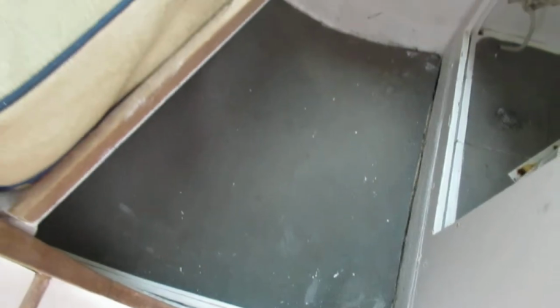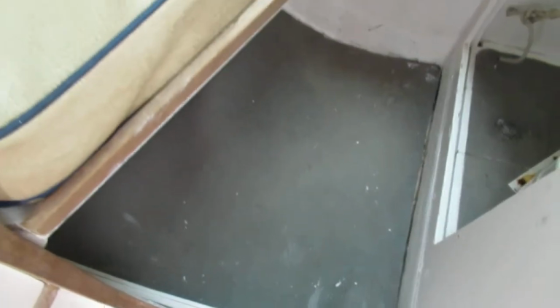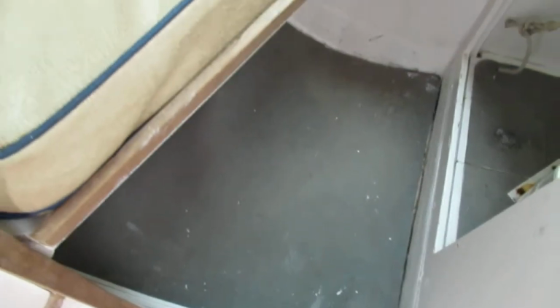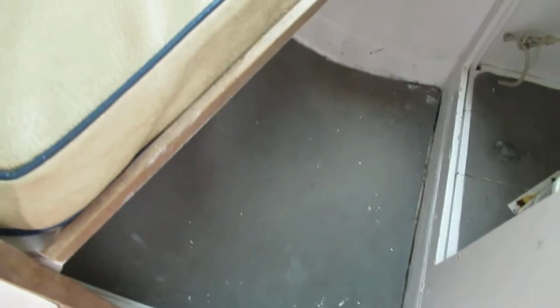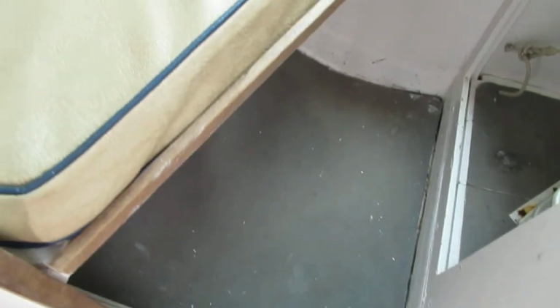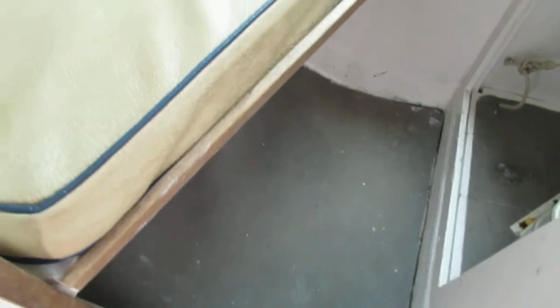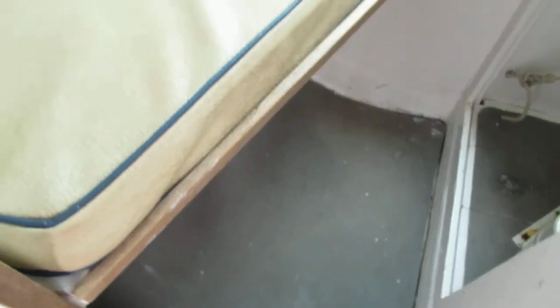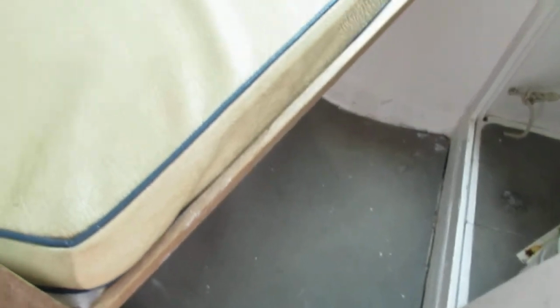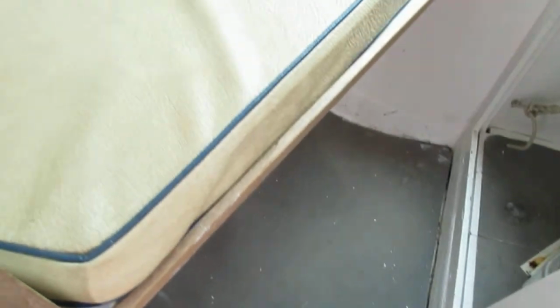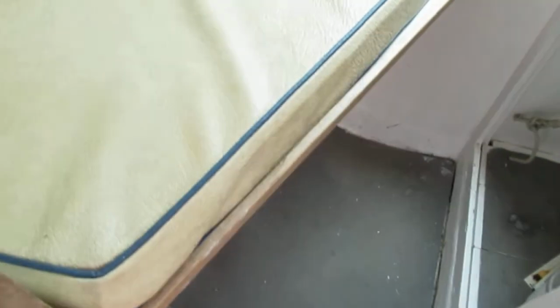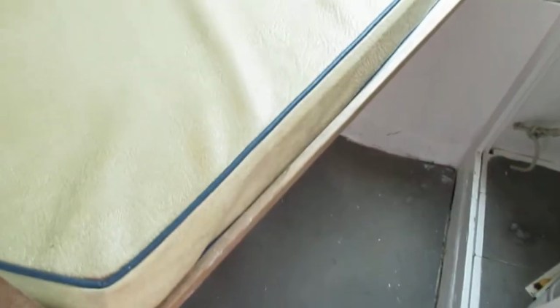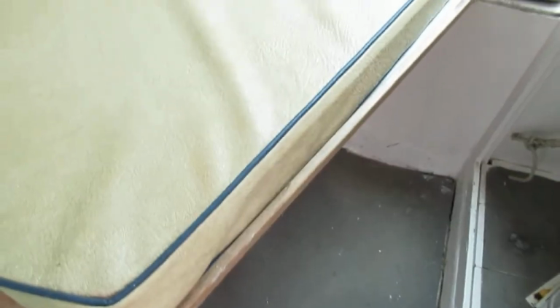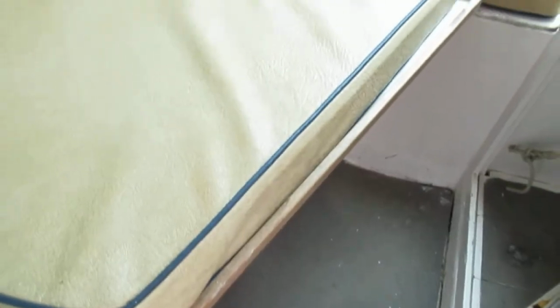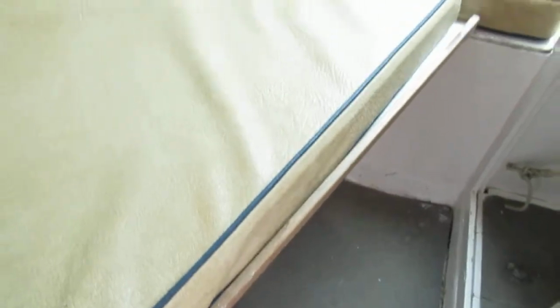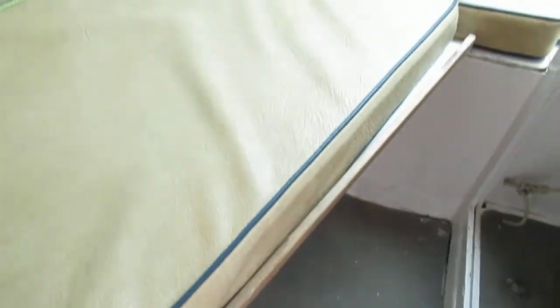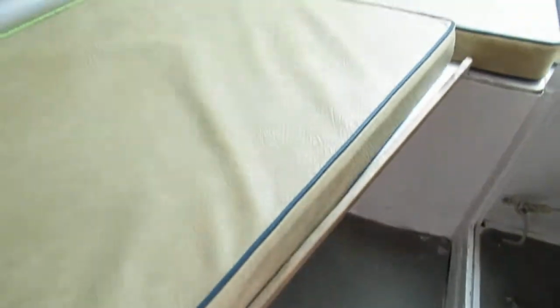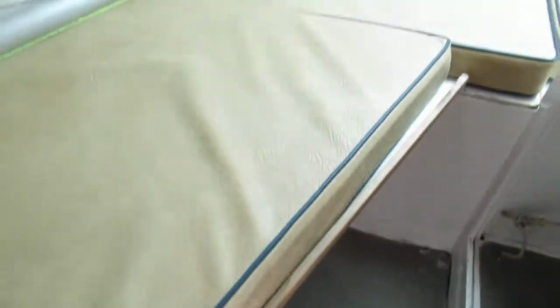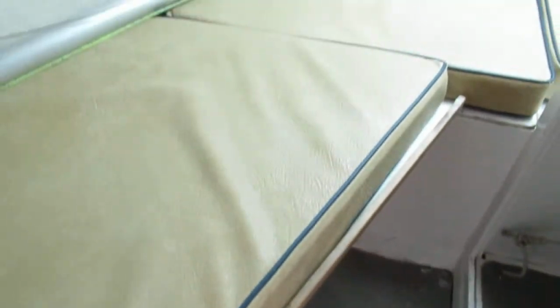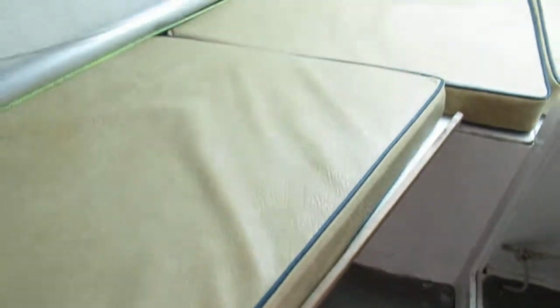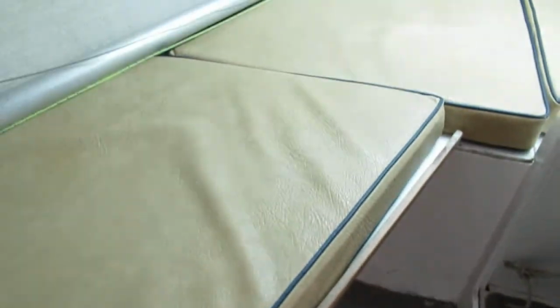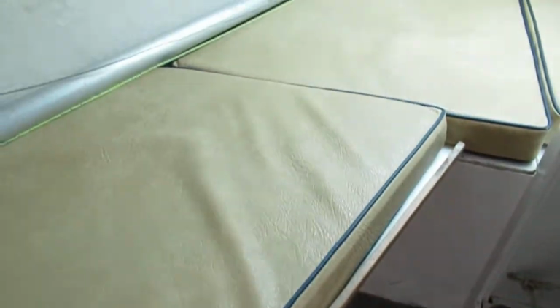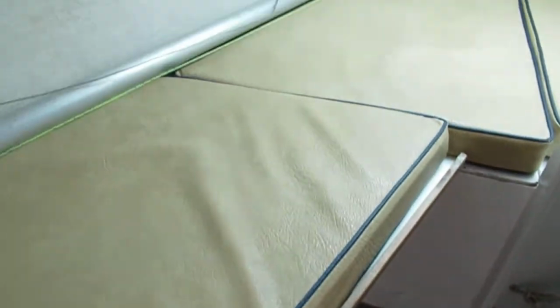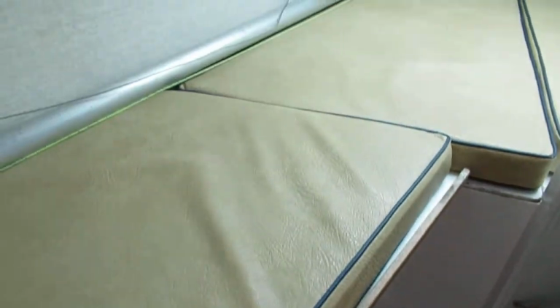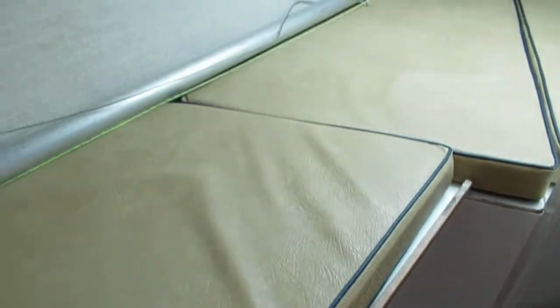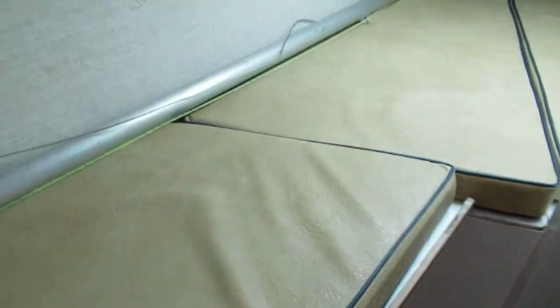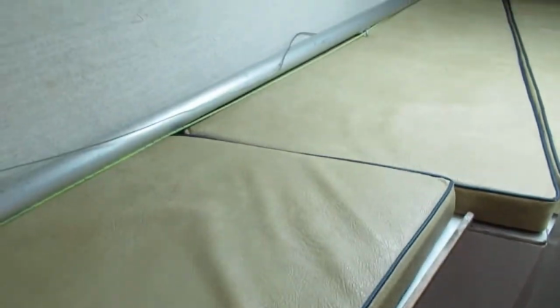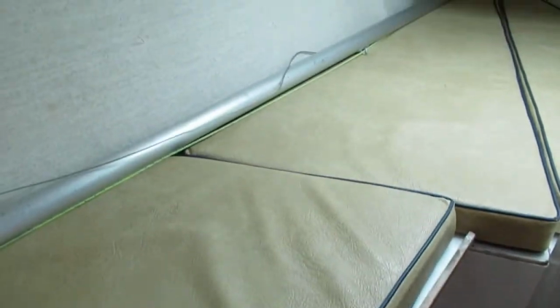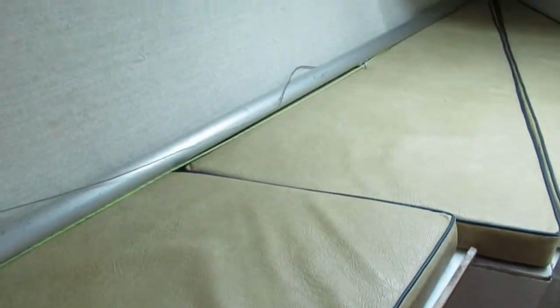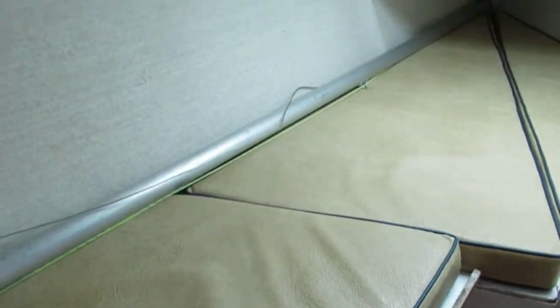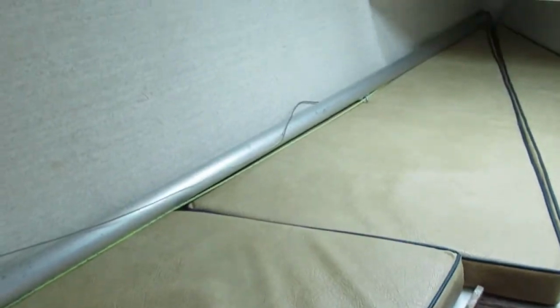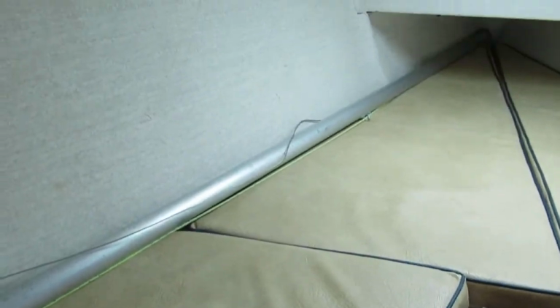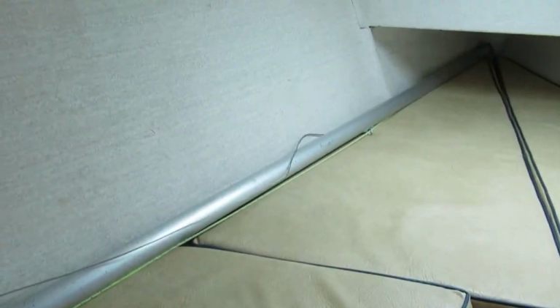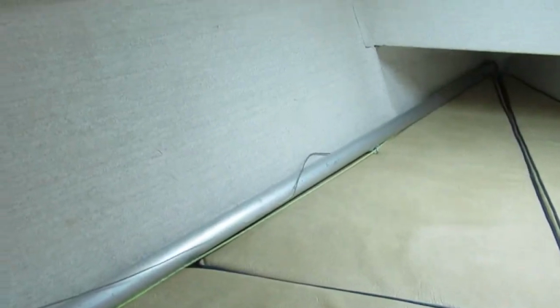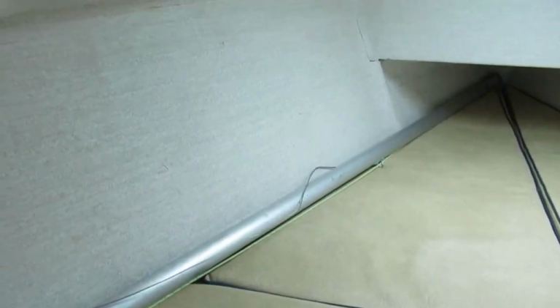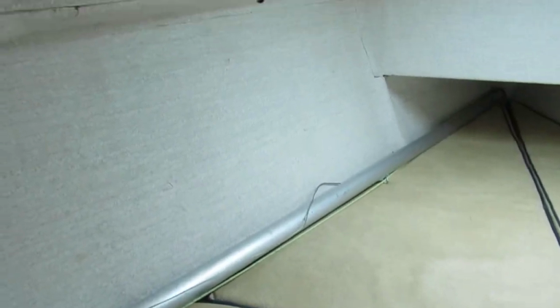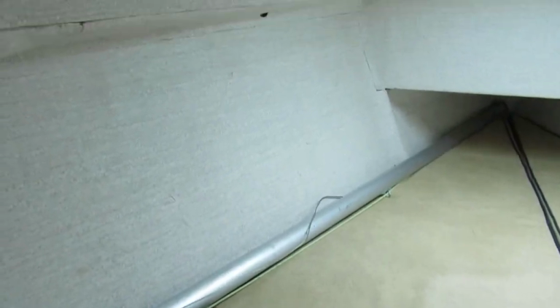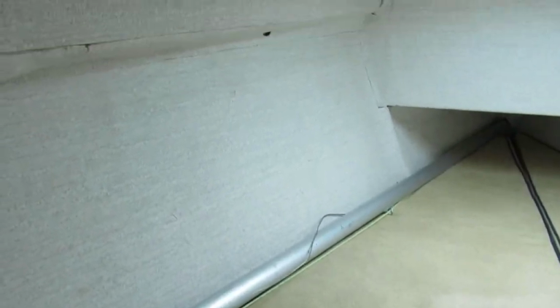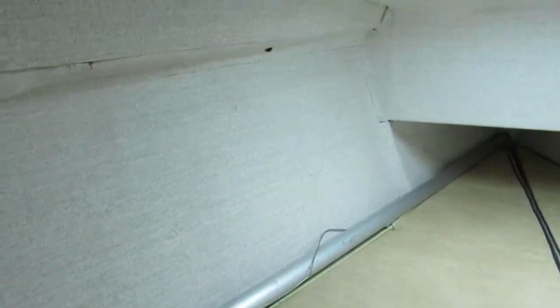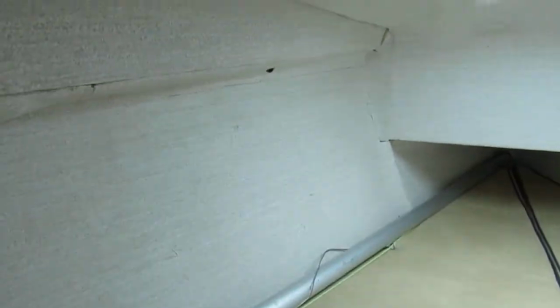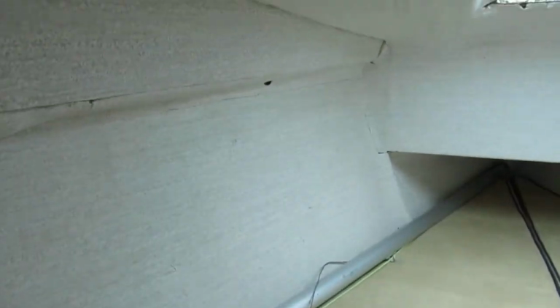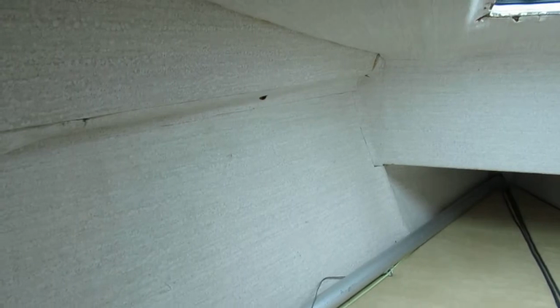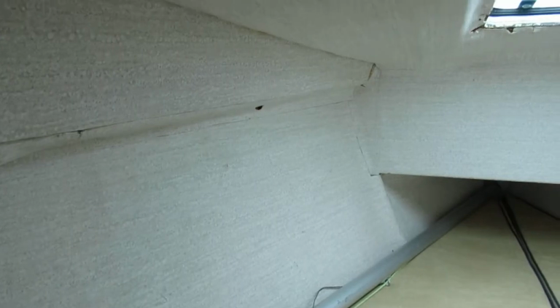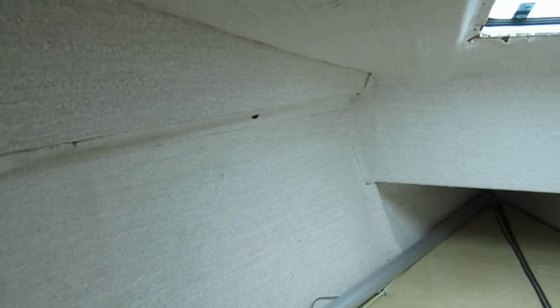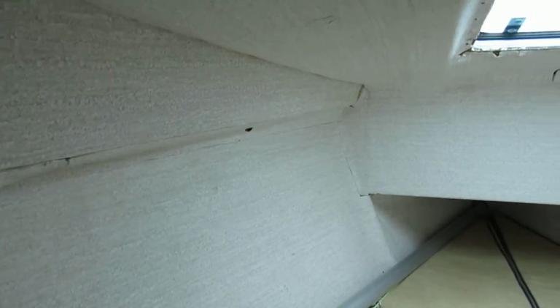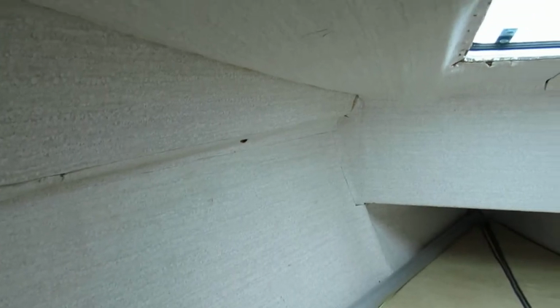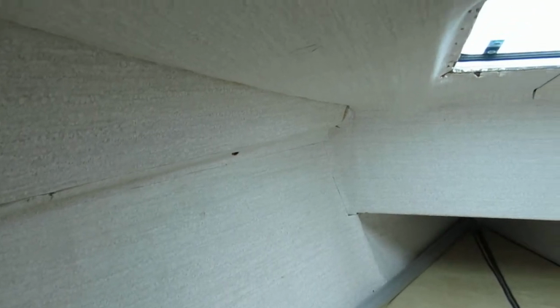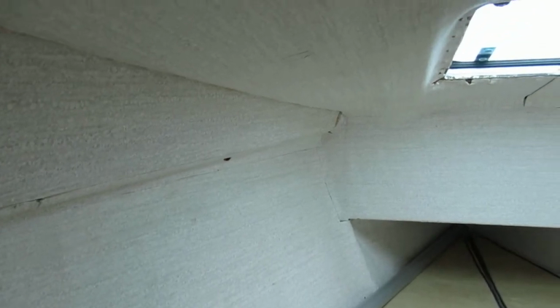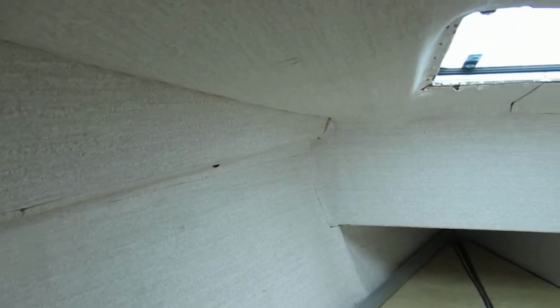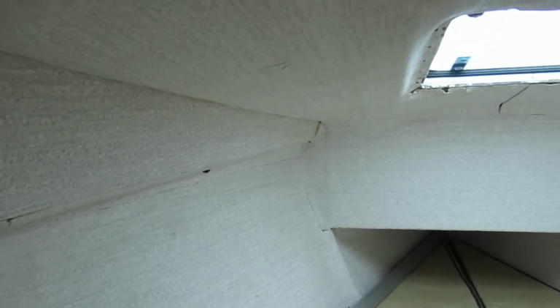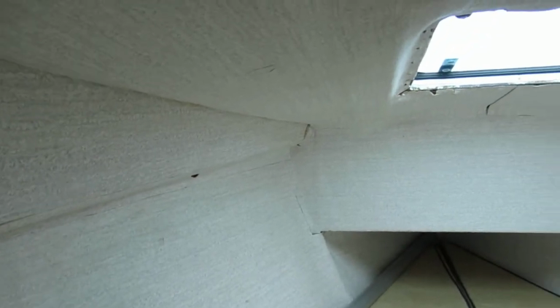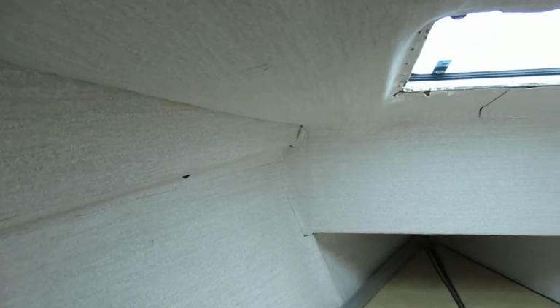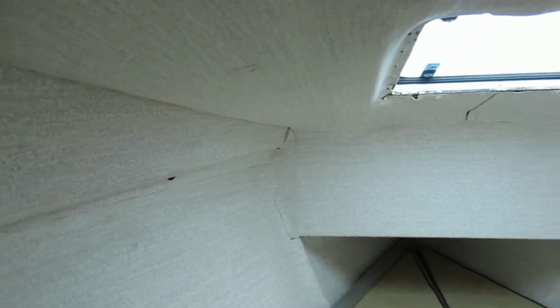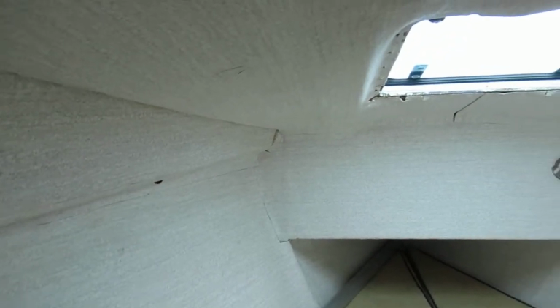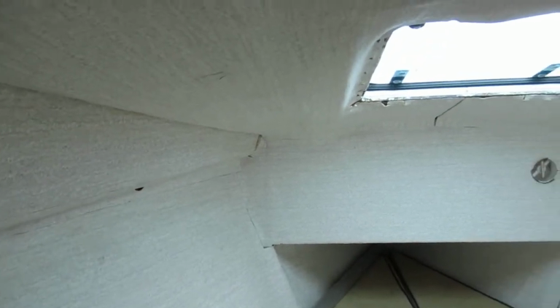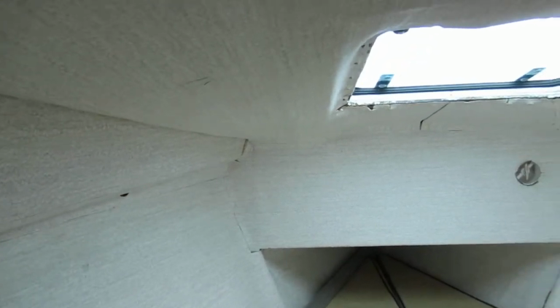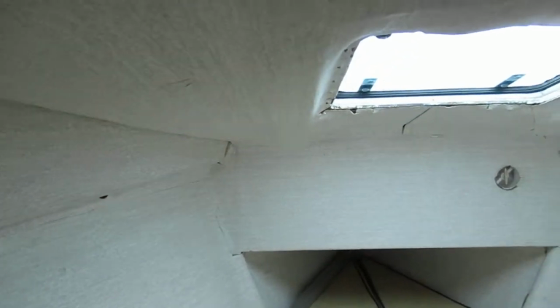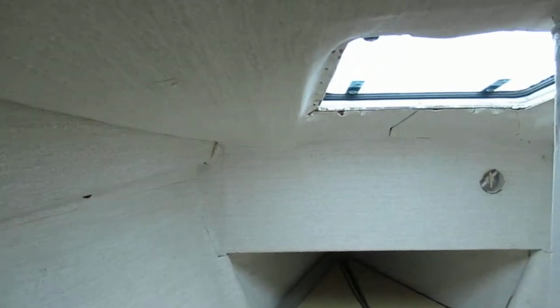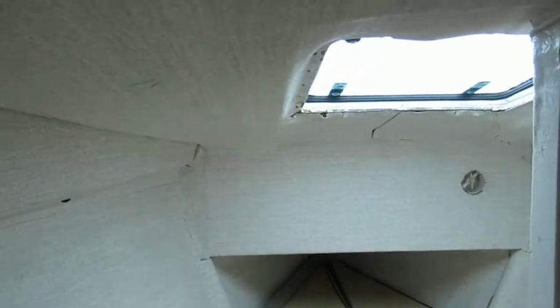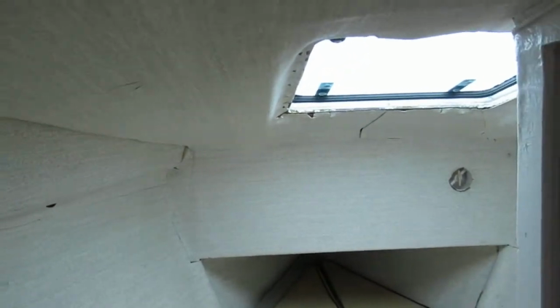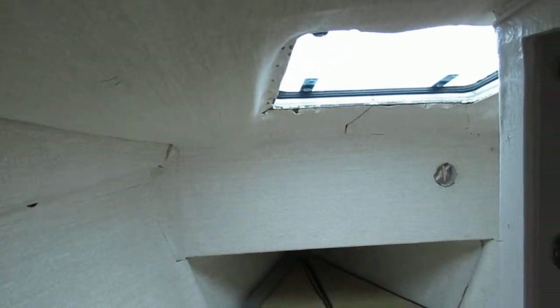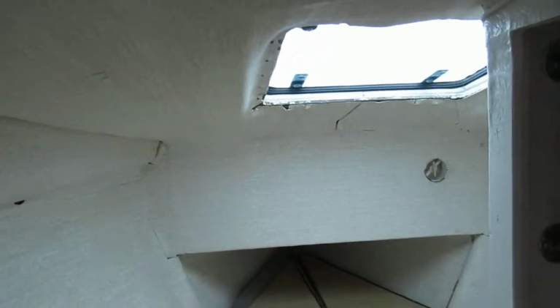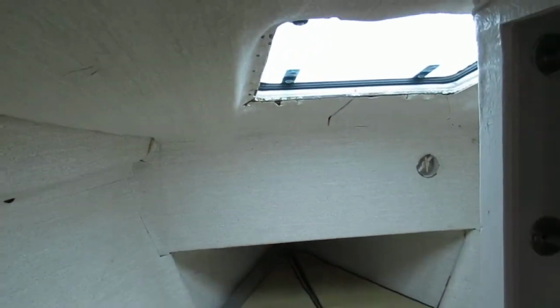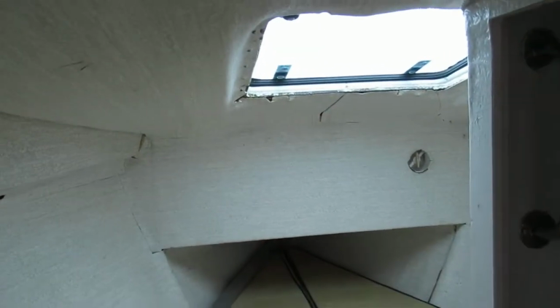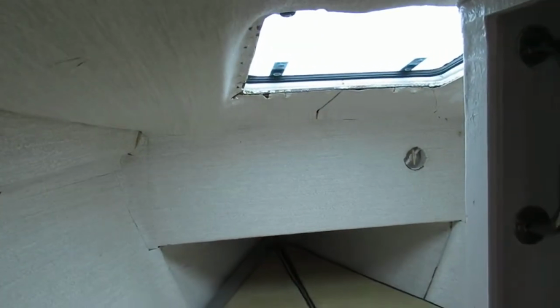This is Jo at Boatshare Plymouth, on board the Hunter Delta we have for sale down here in the Plymouth area. We're just having a quick look below deck to get an idea of the layout.